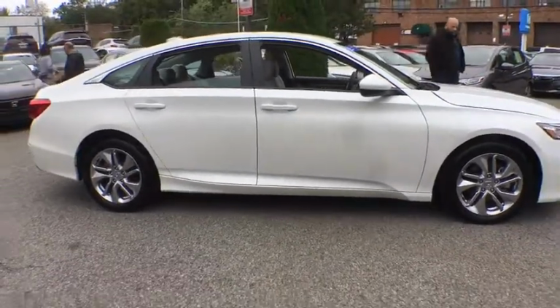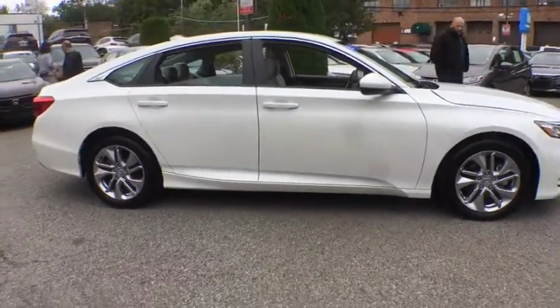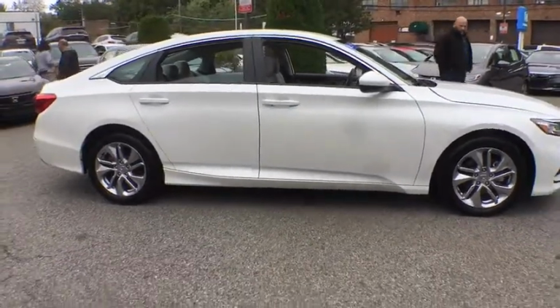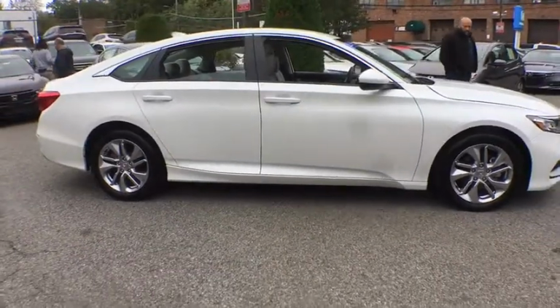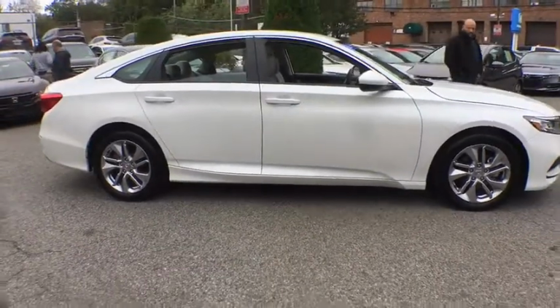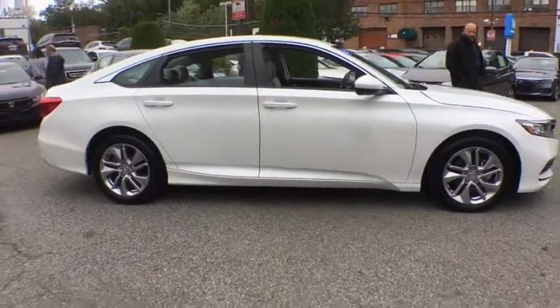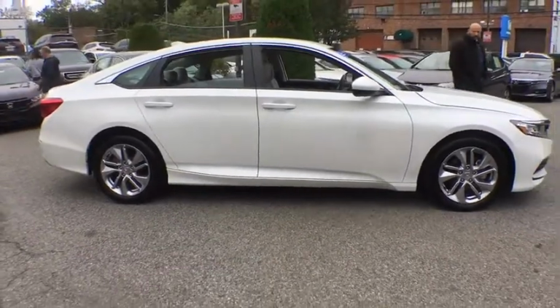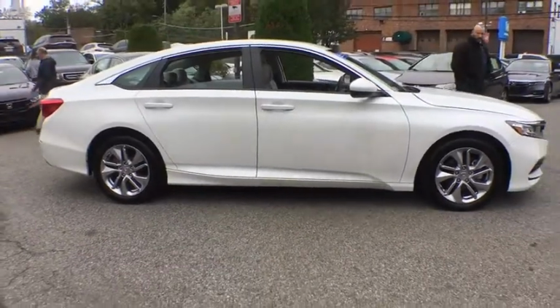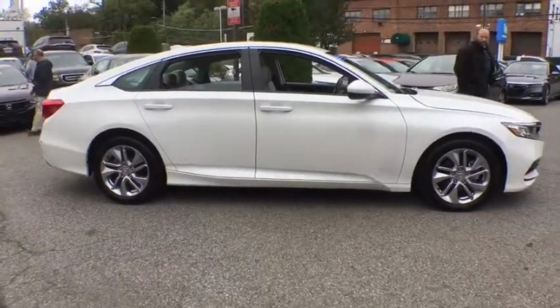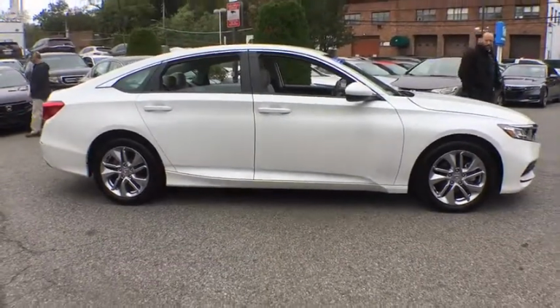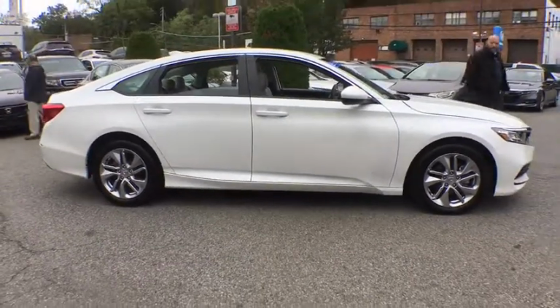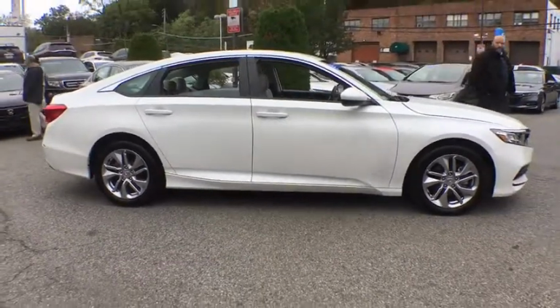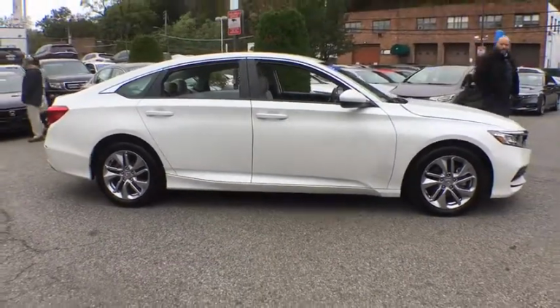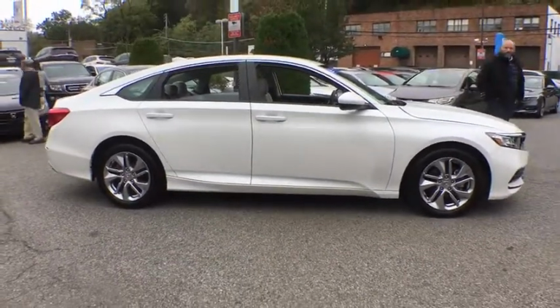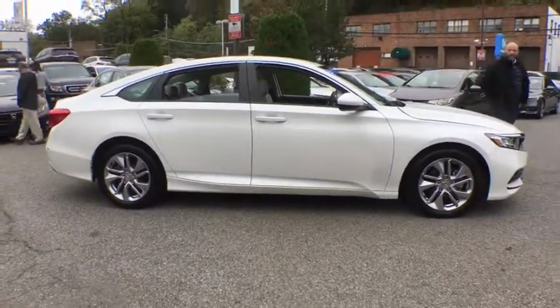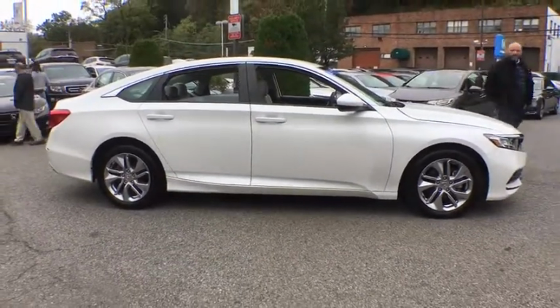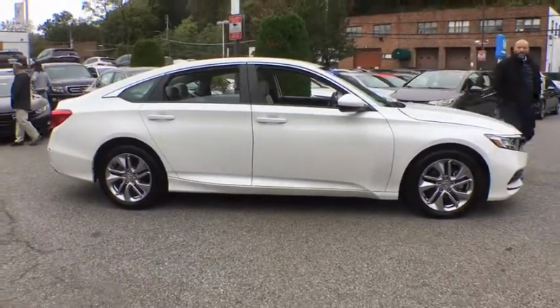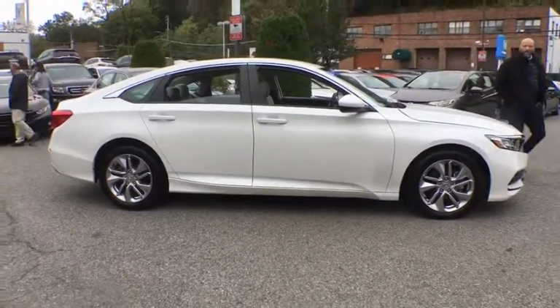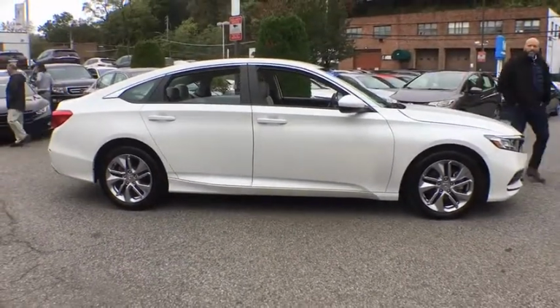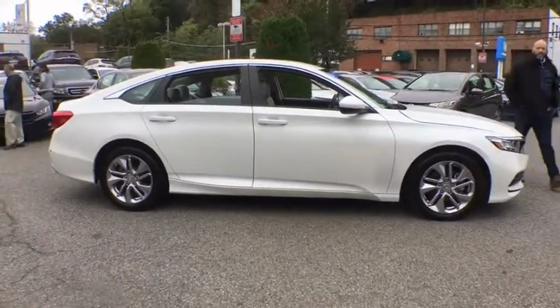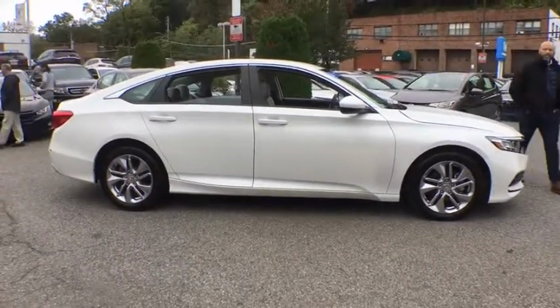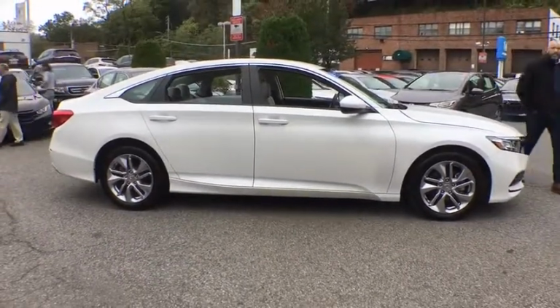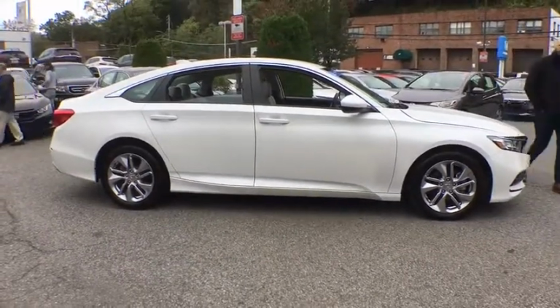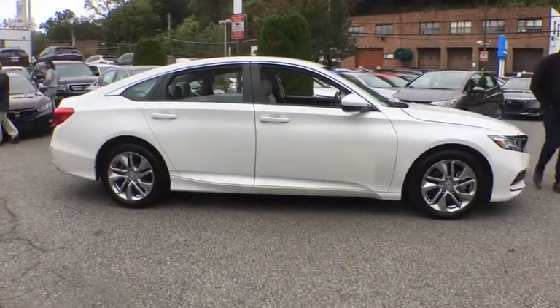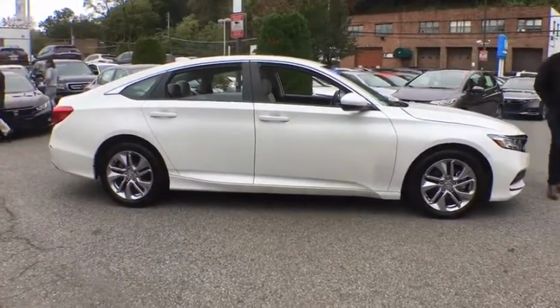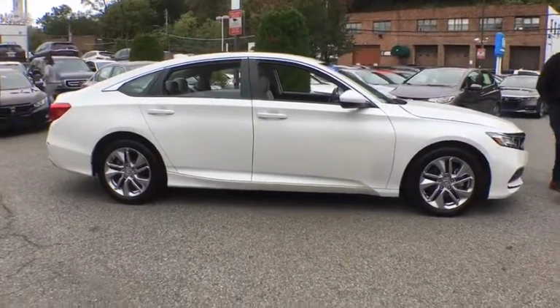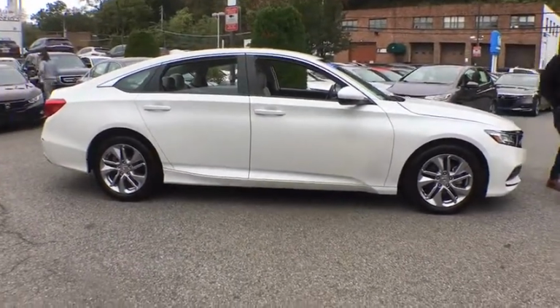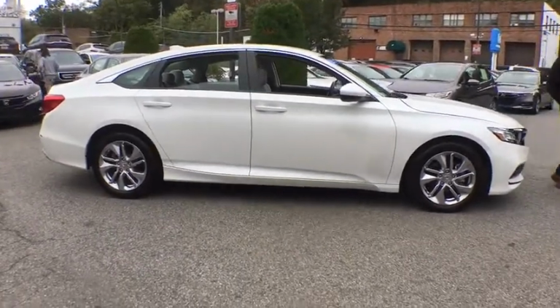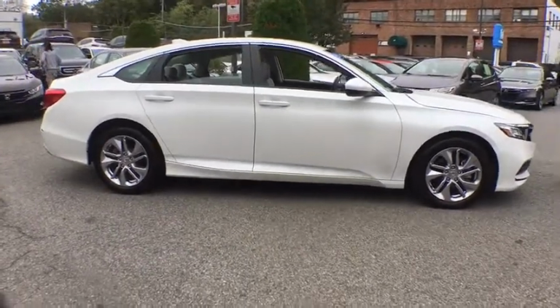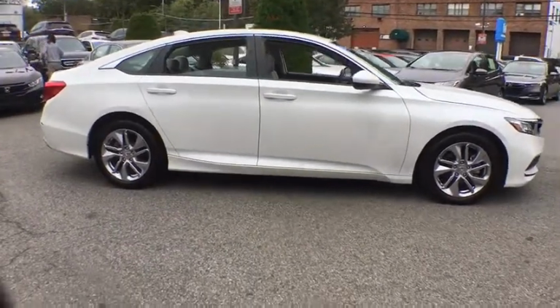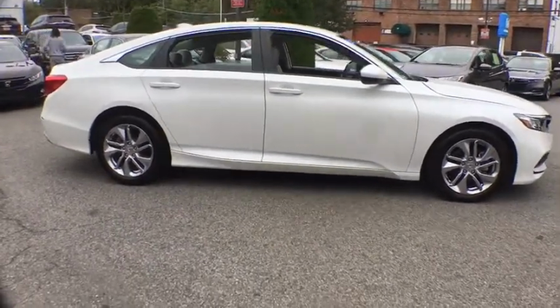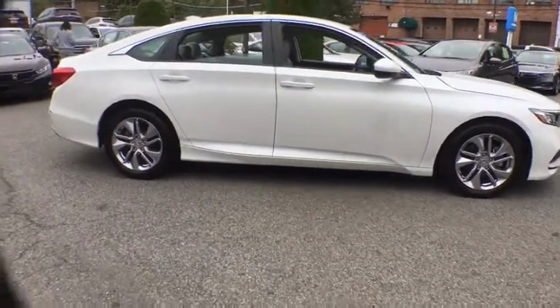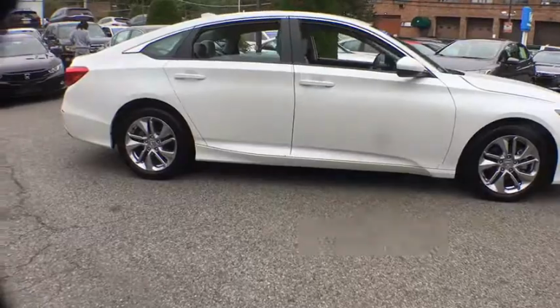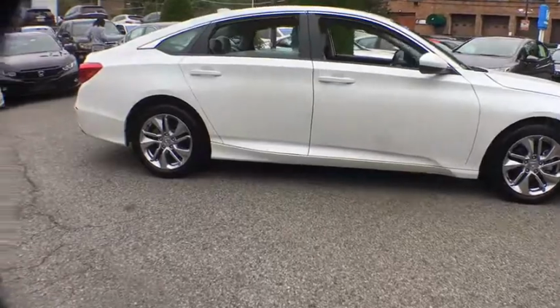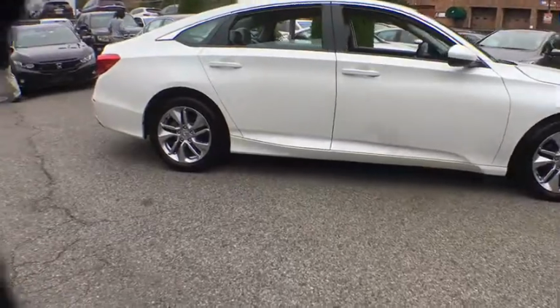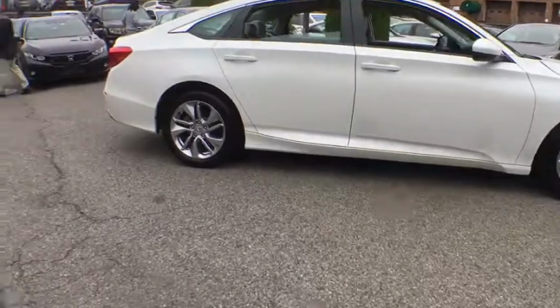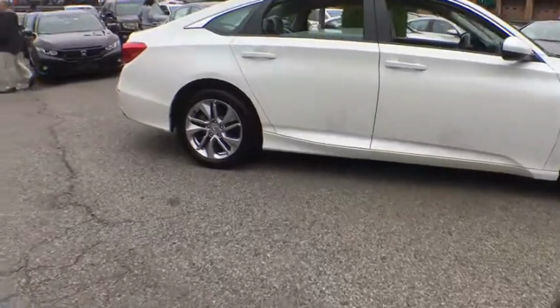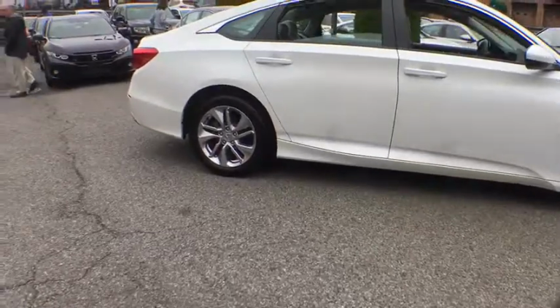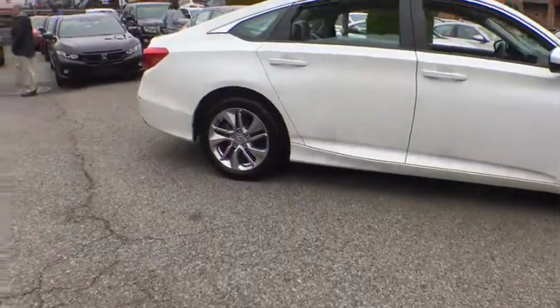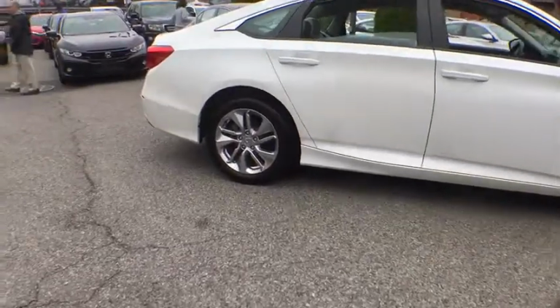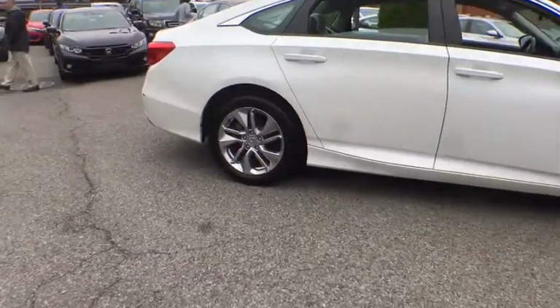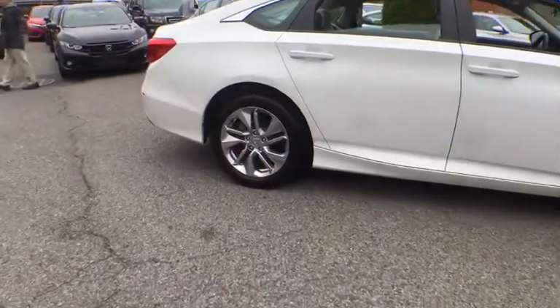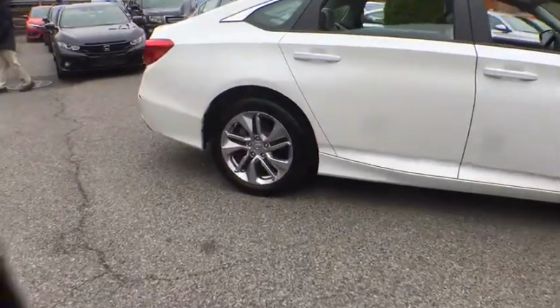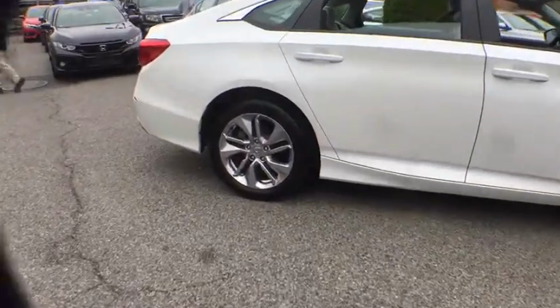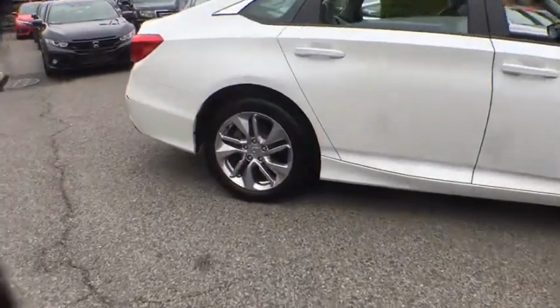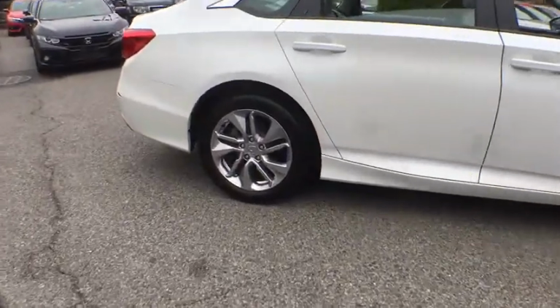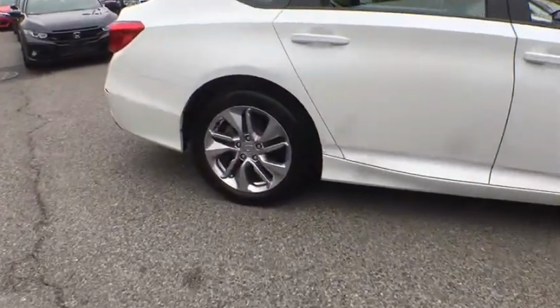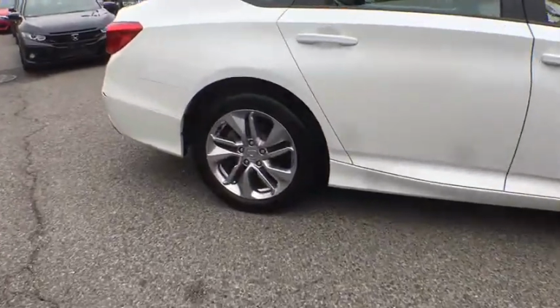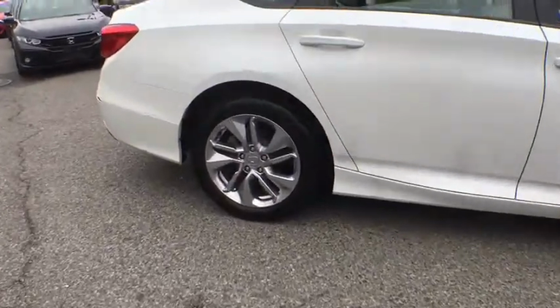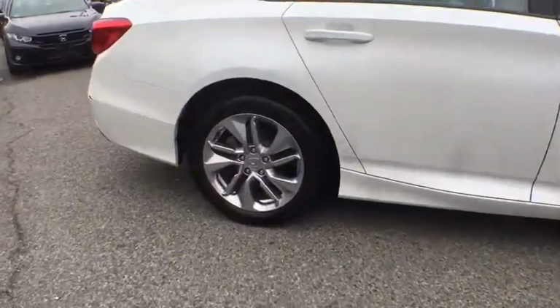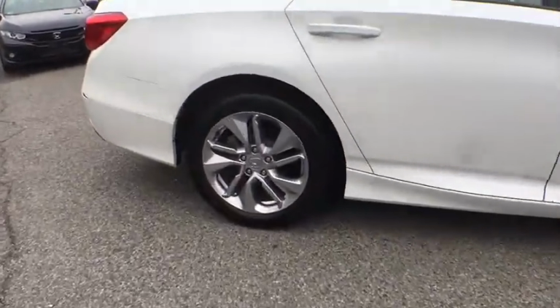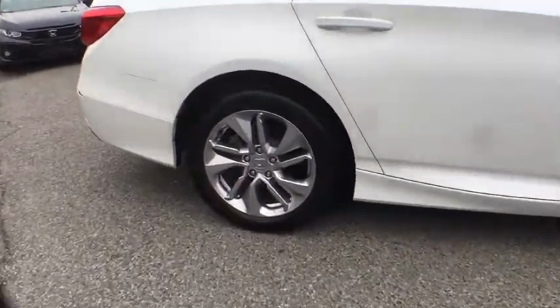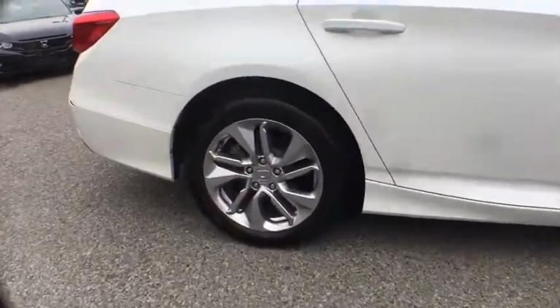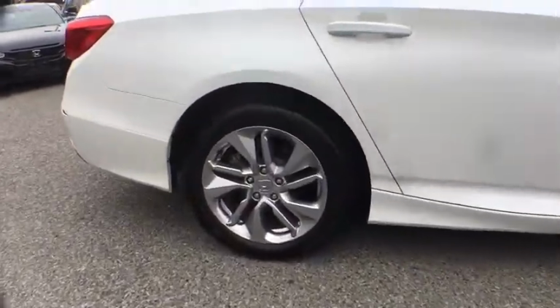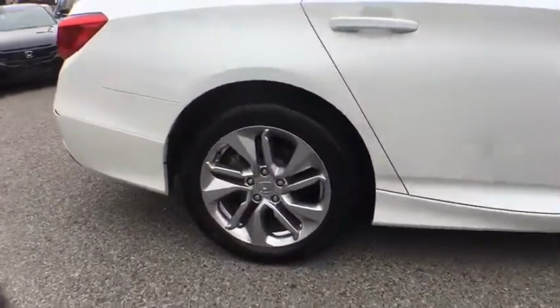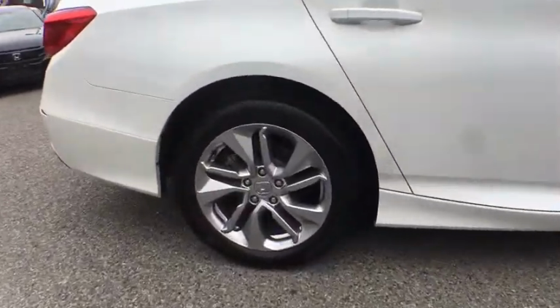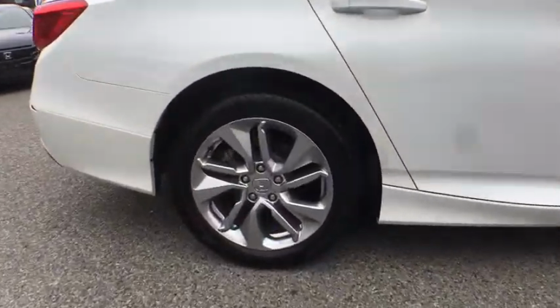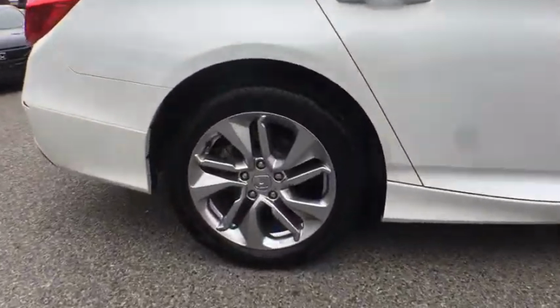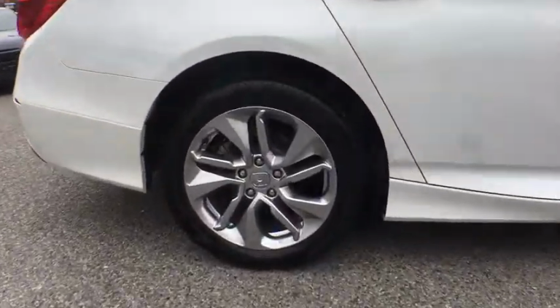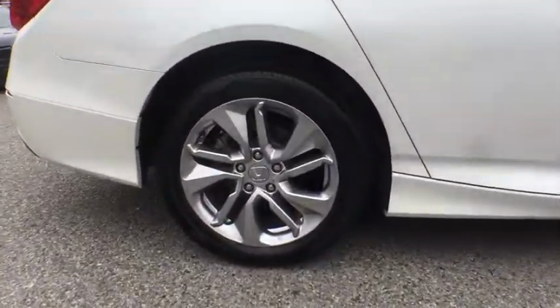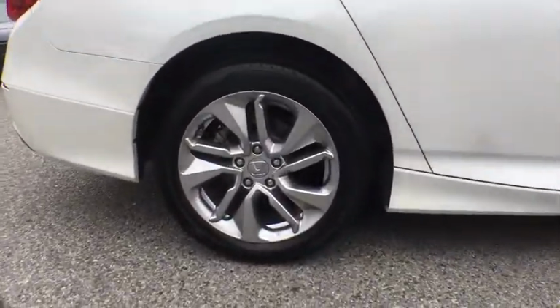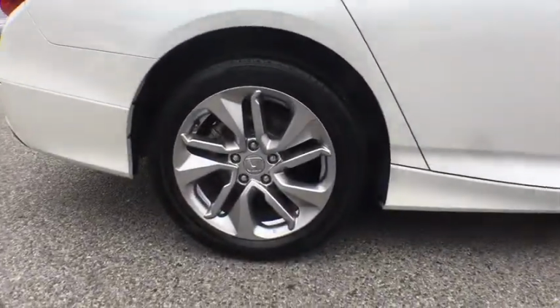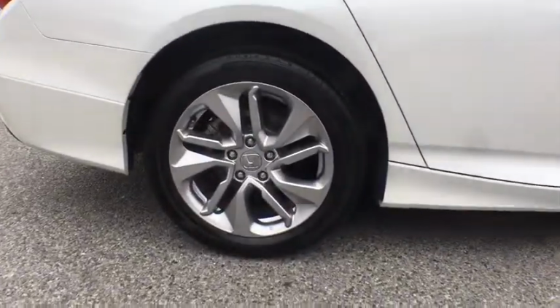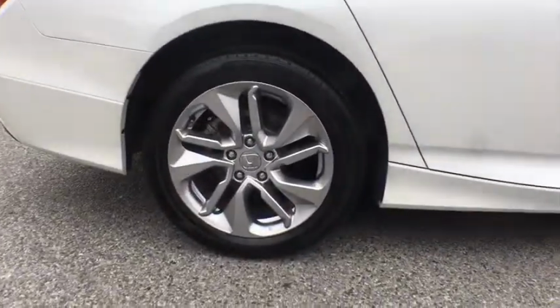Traction control, dual airbags, alloy wheels, power steering, four-wheel disc brakes, rear window defroster.